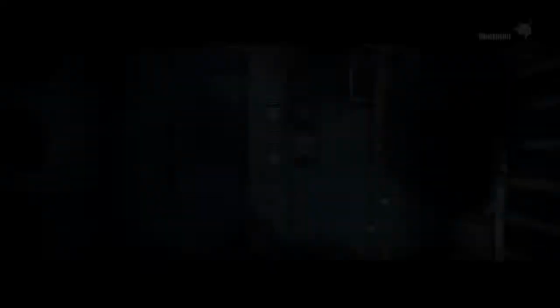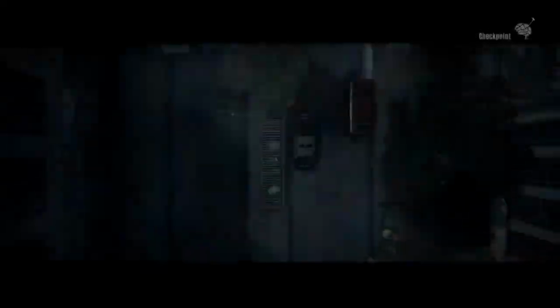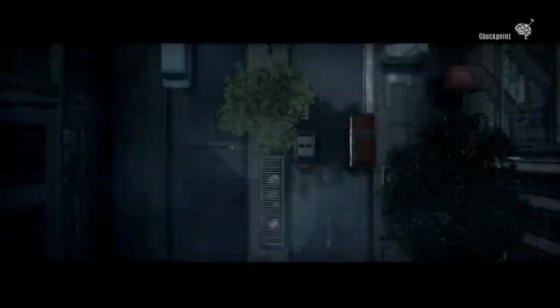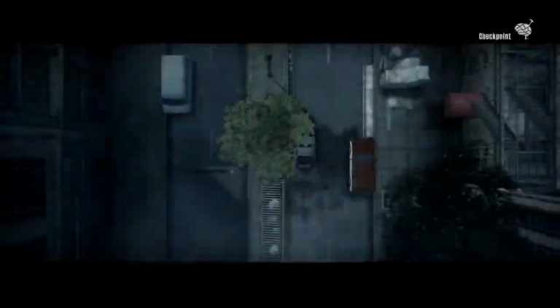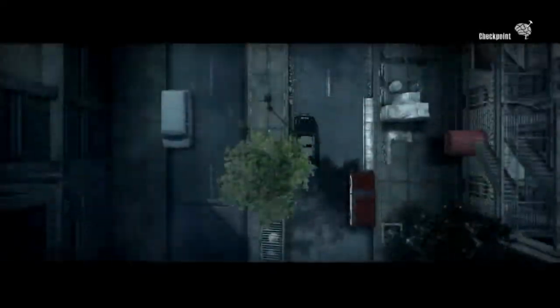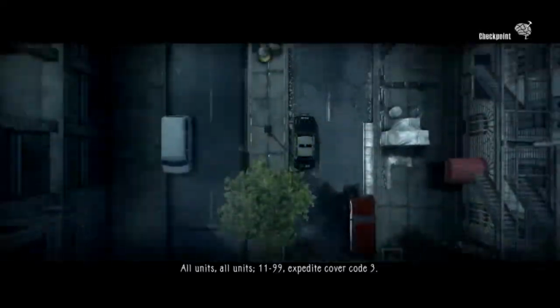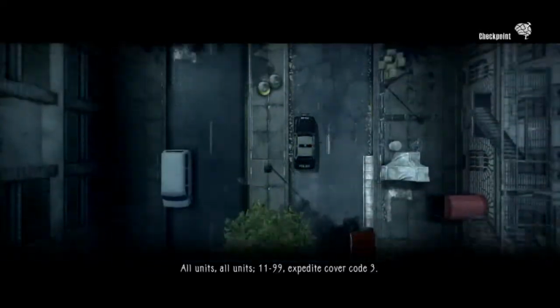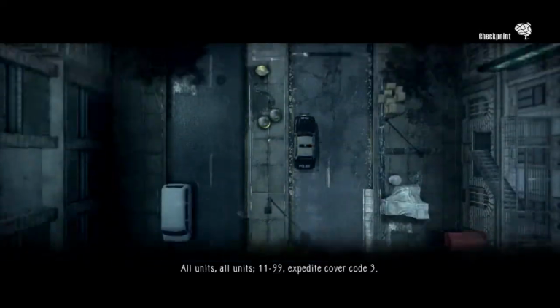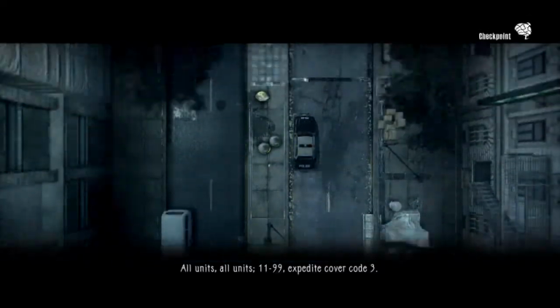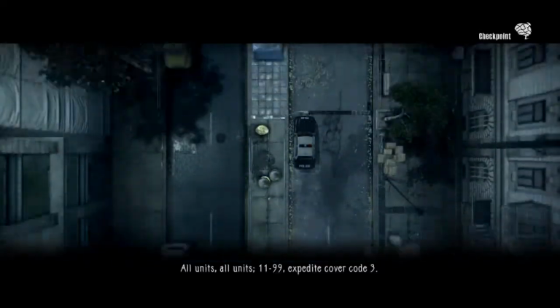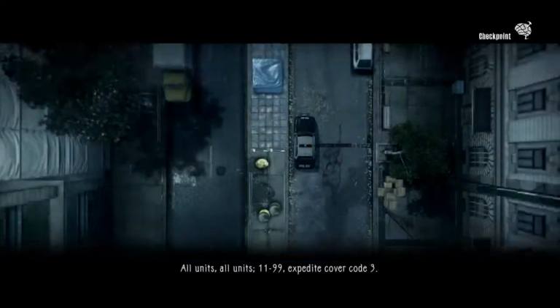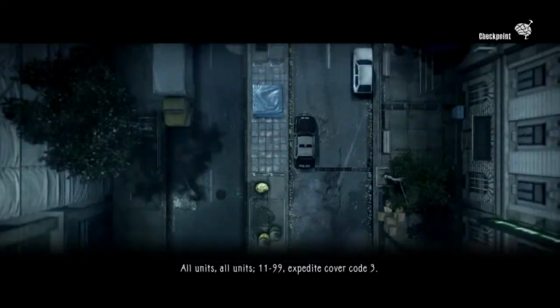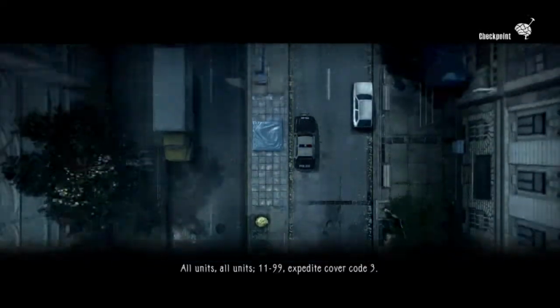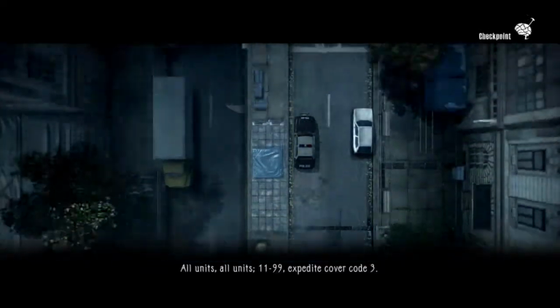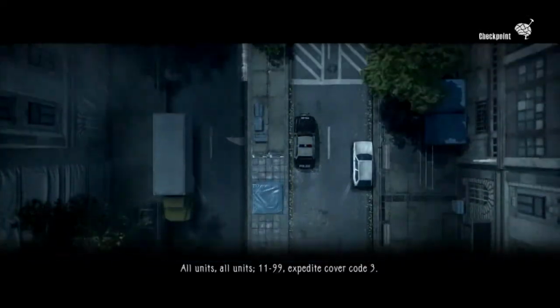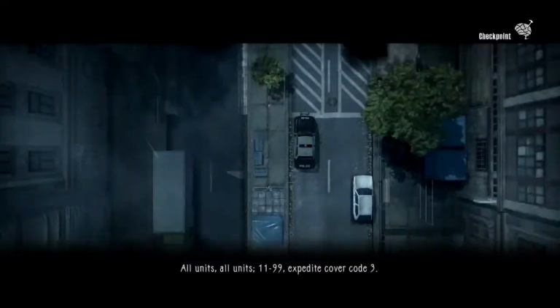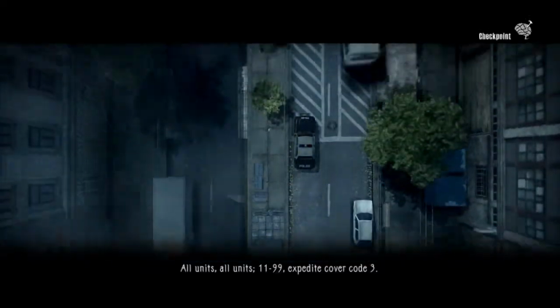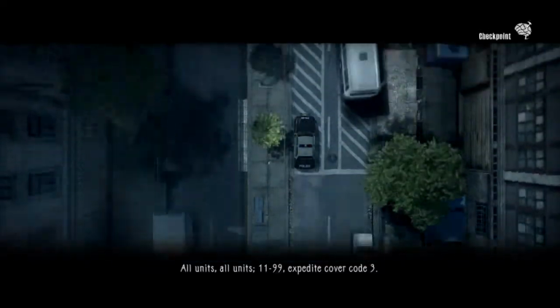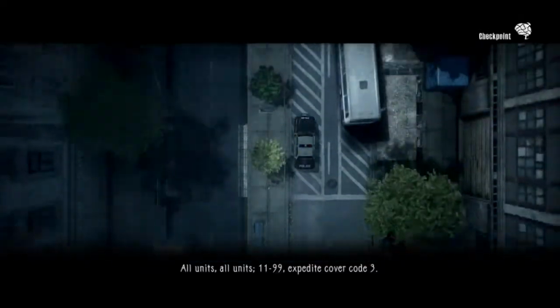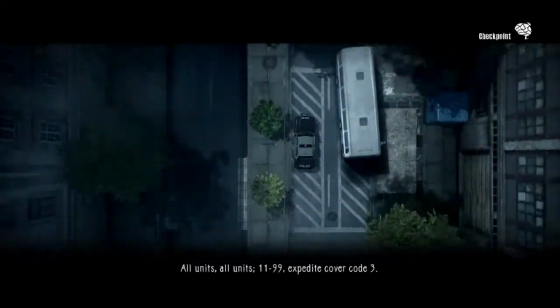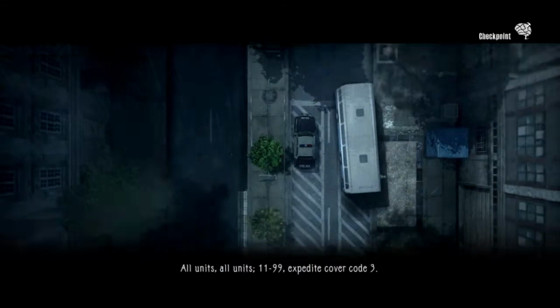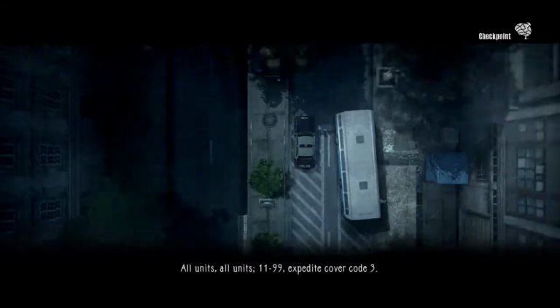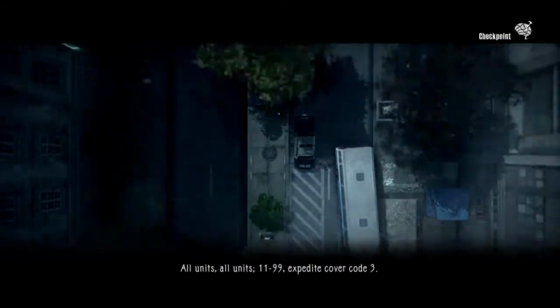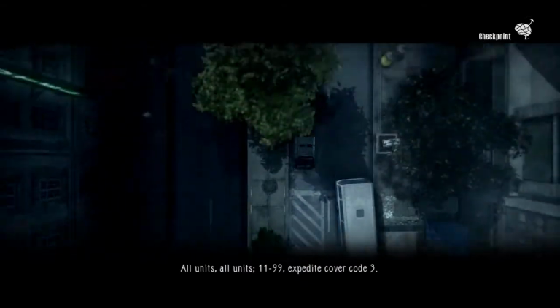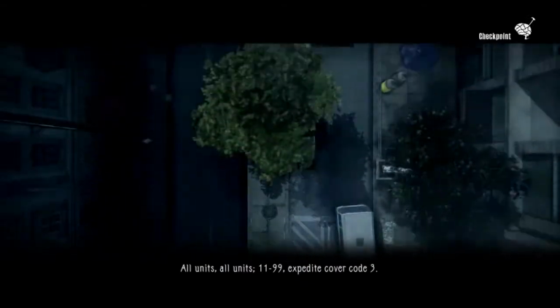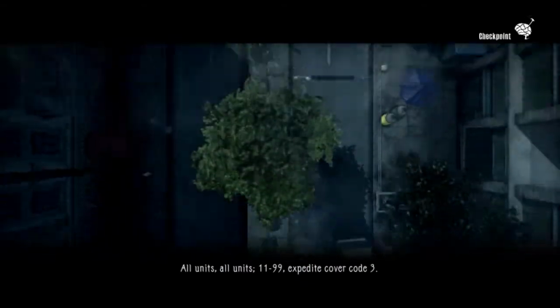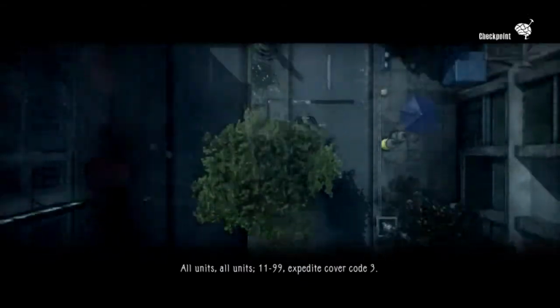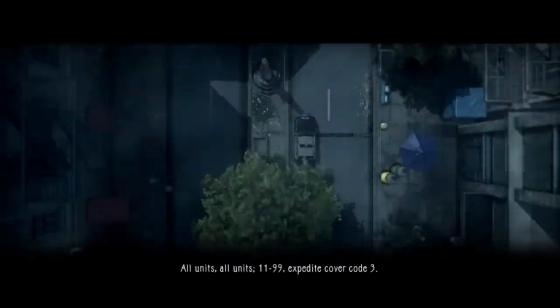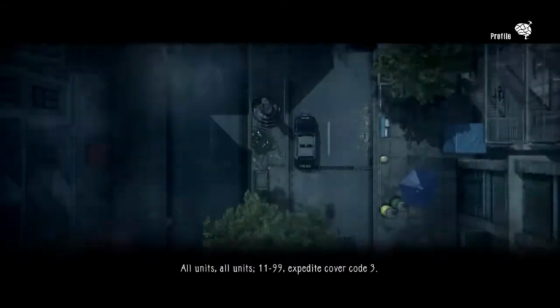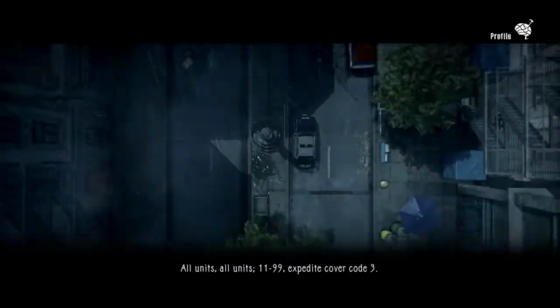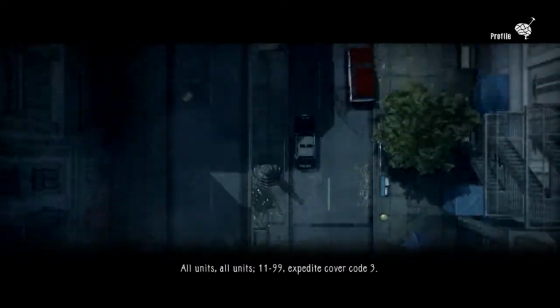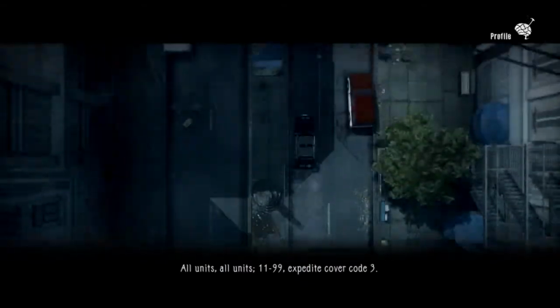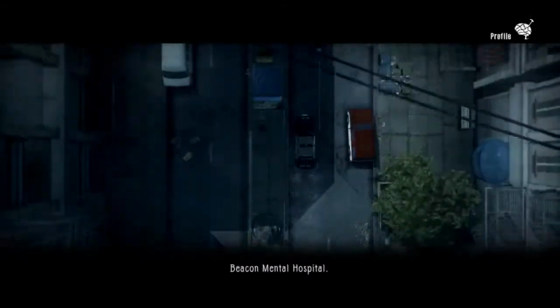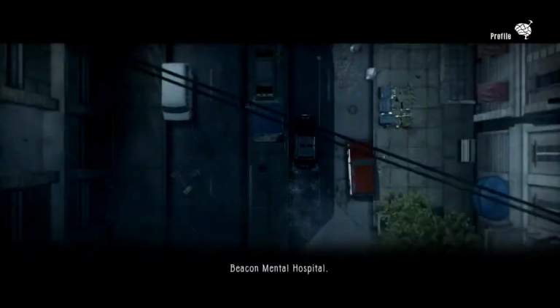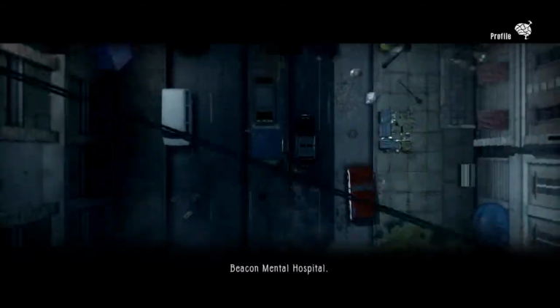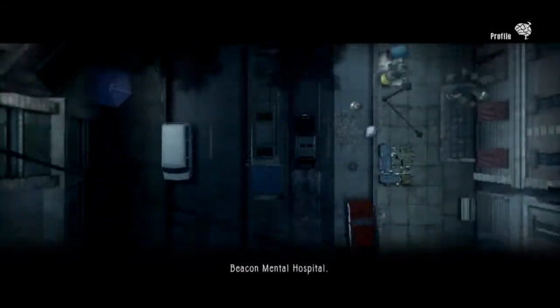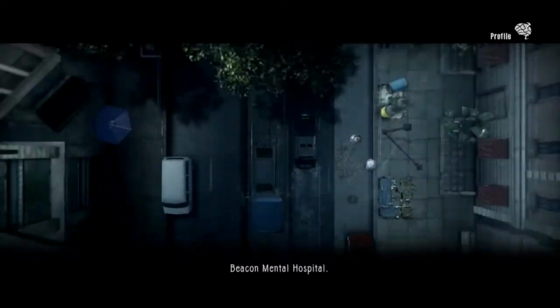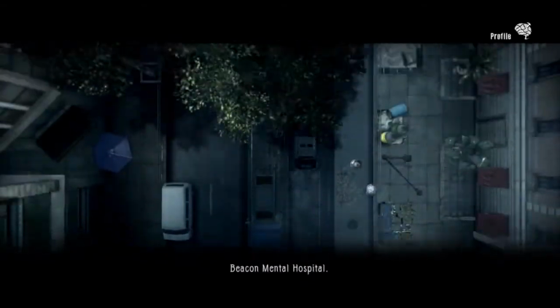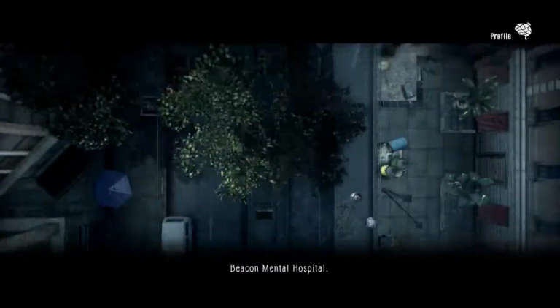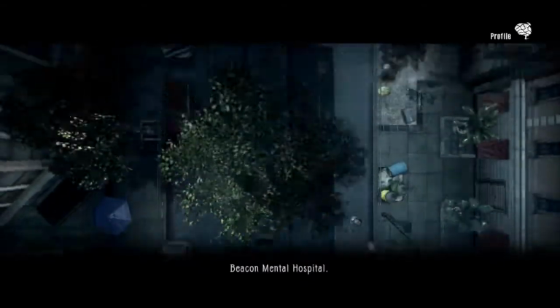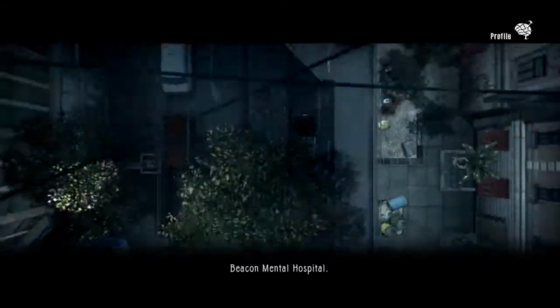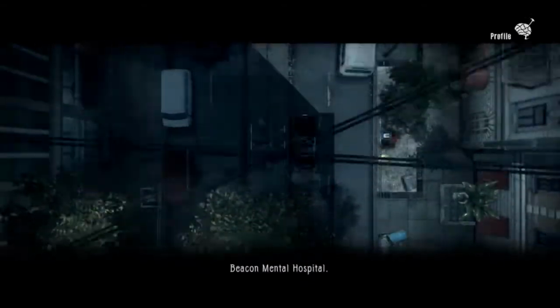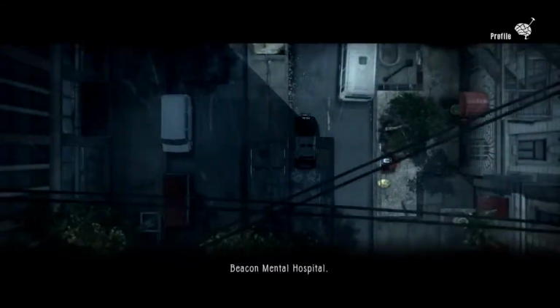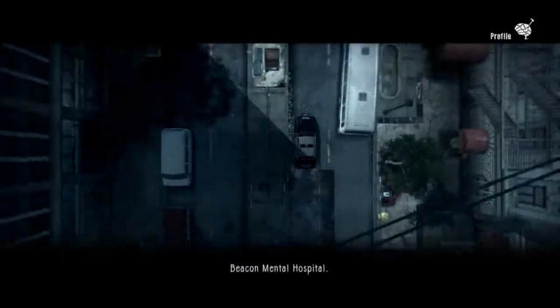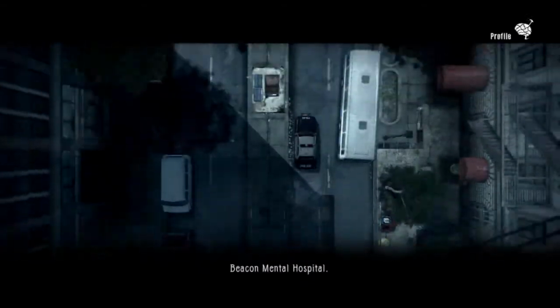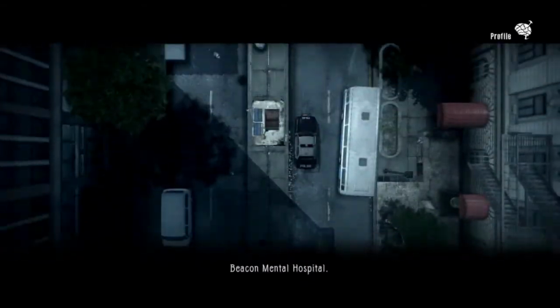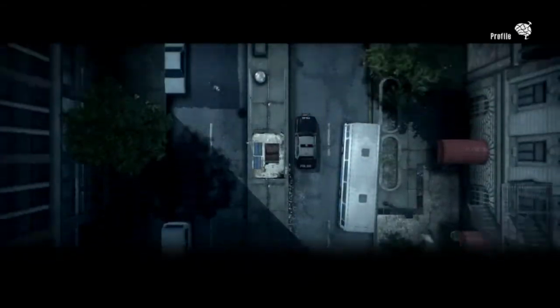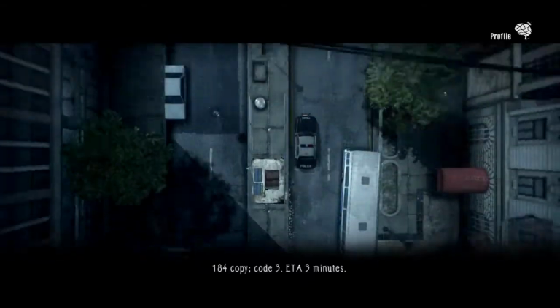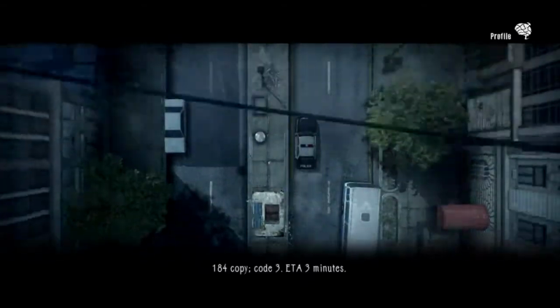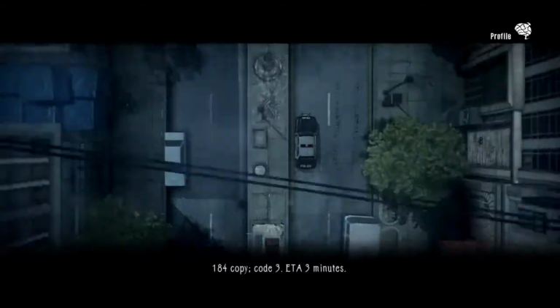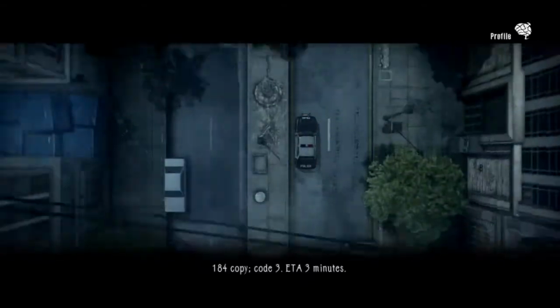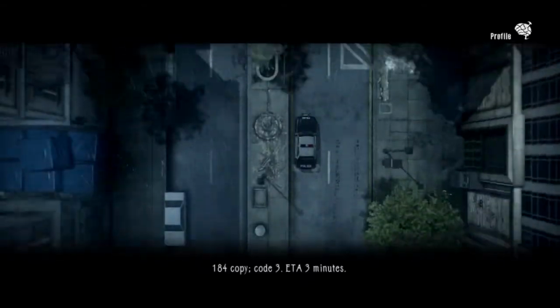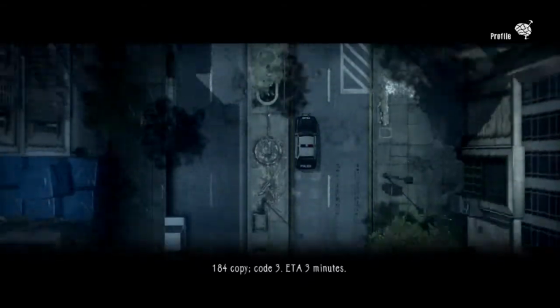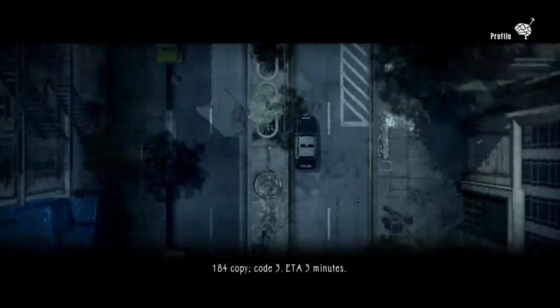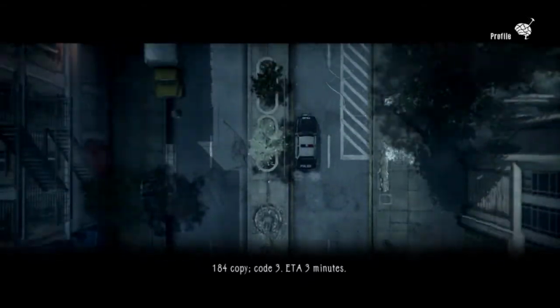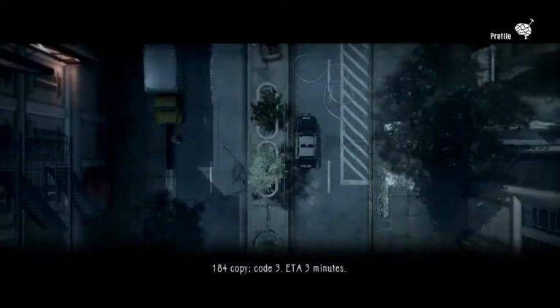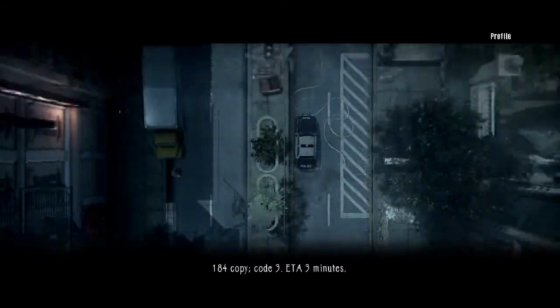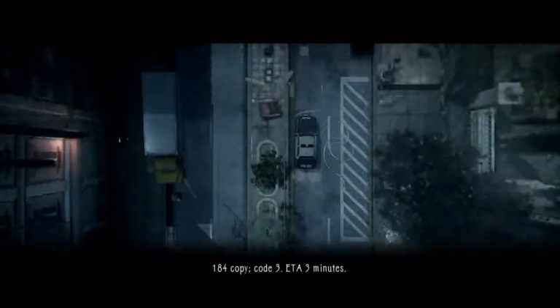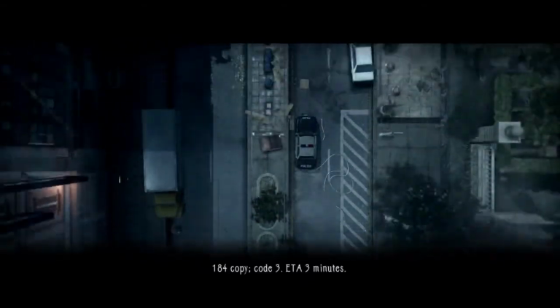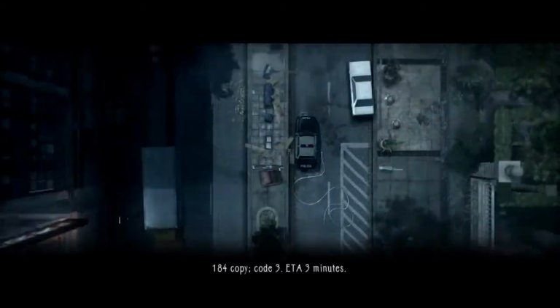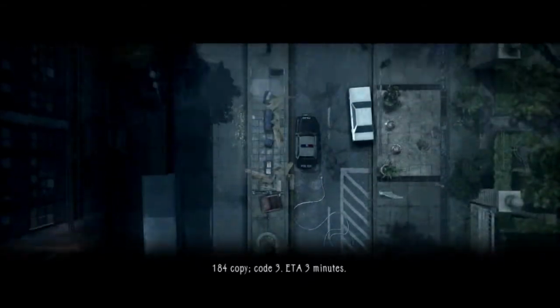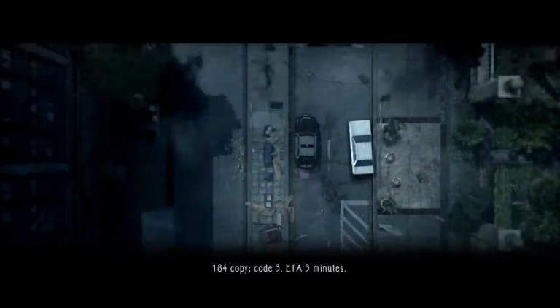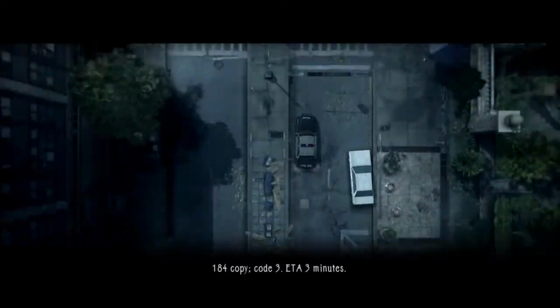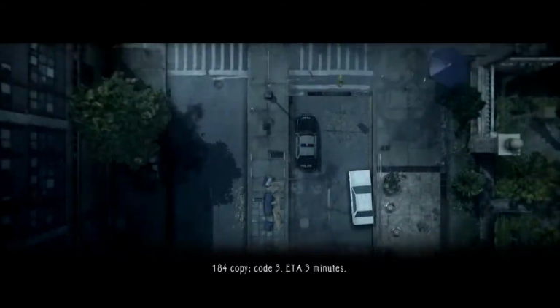All units, all units, 1199, expedite cover code 3, Deakin Mental Hospital. 184 copy, code 3, ETA 3 minutes.